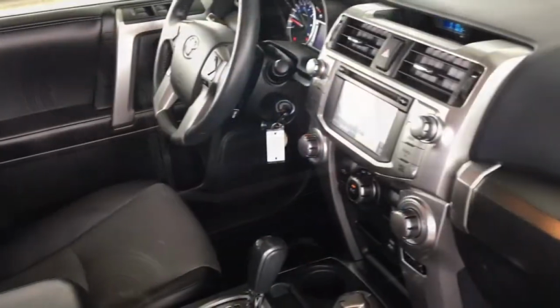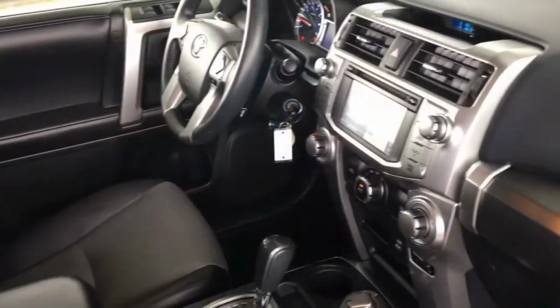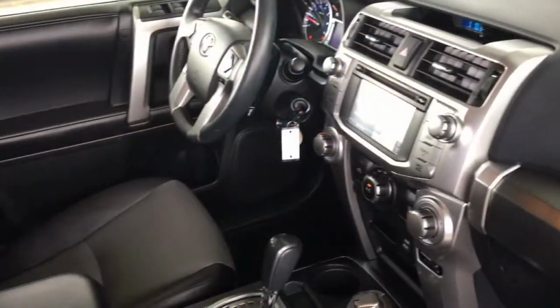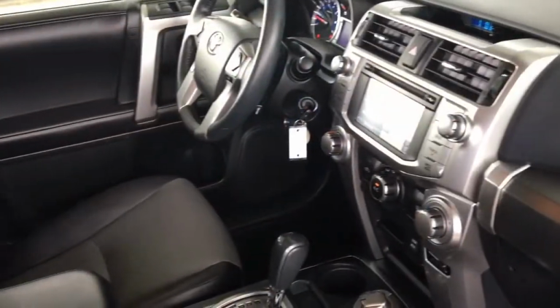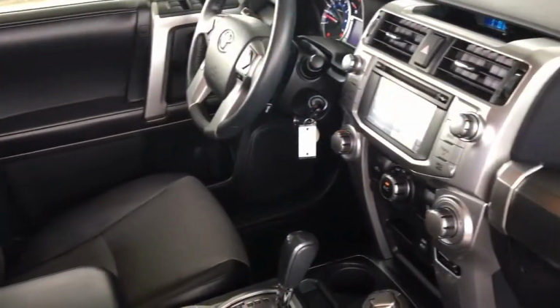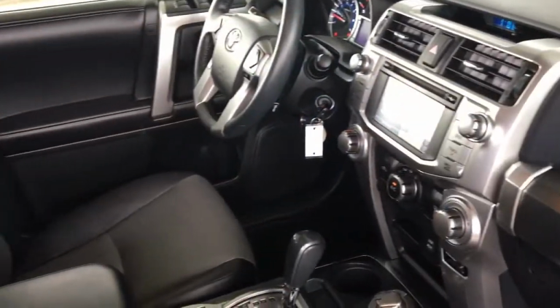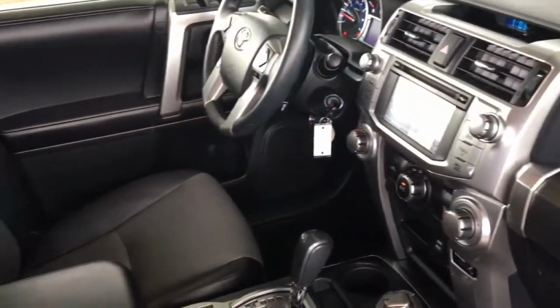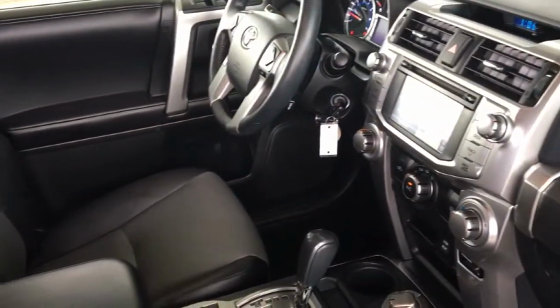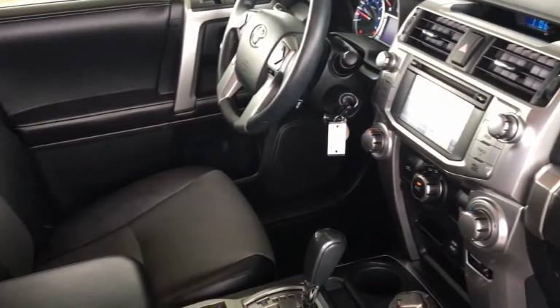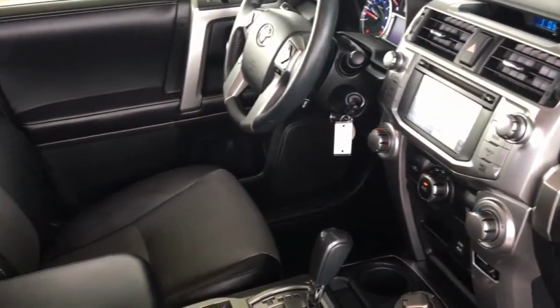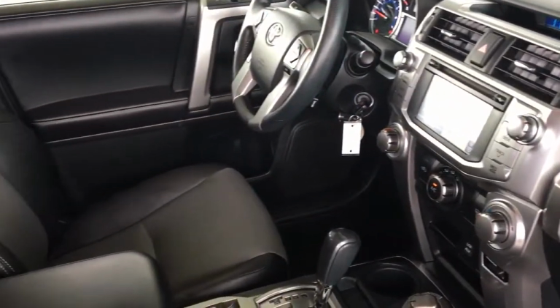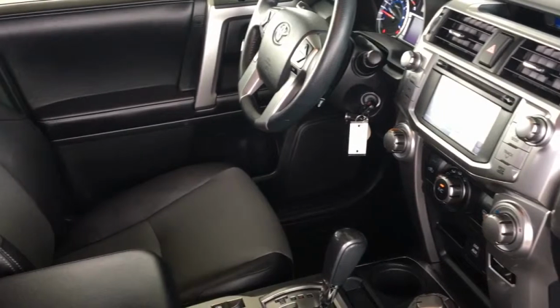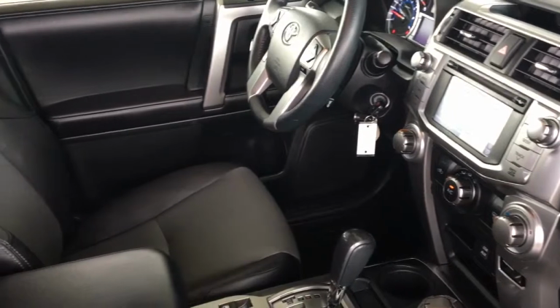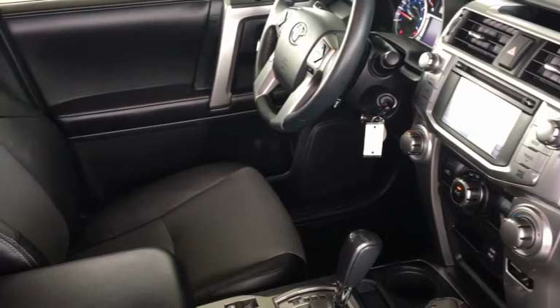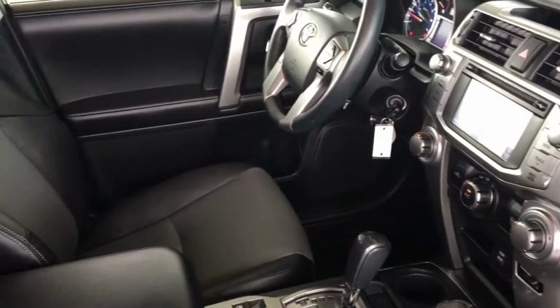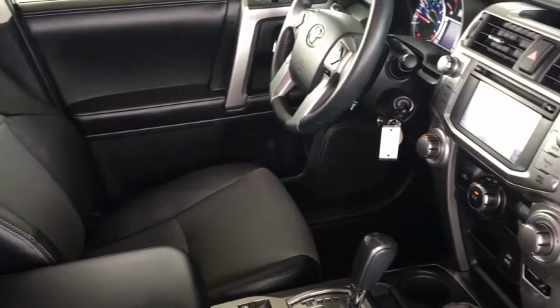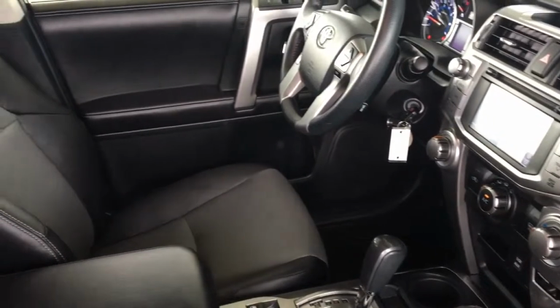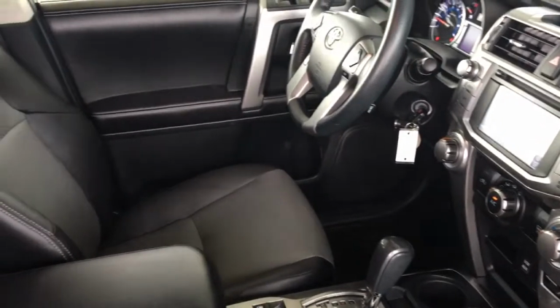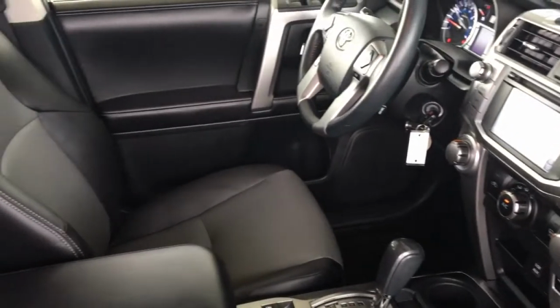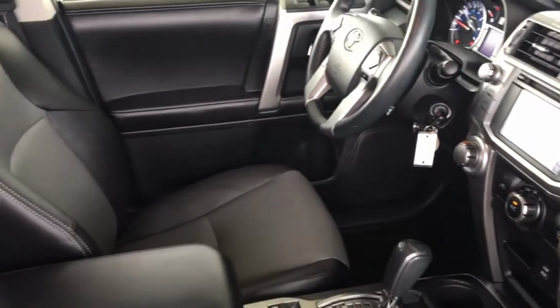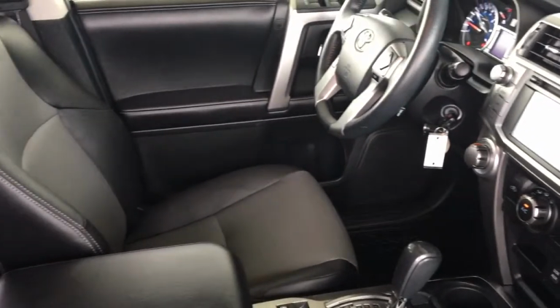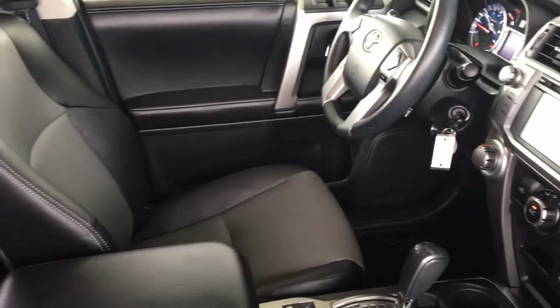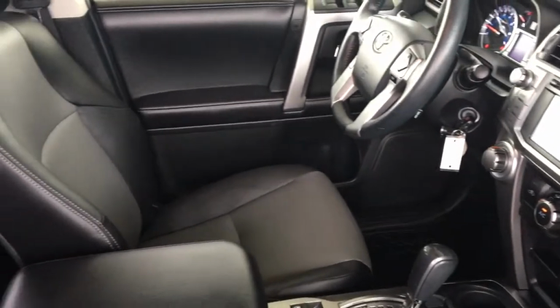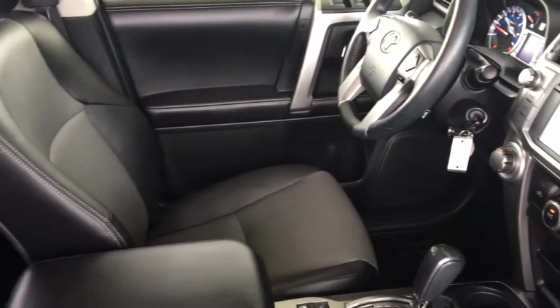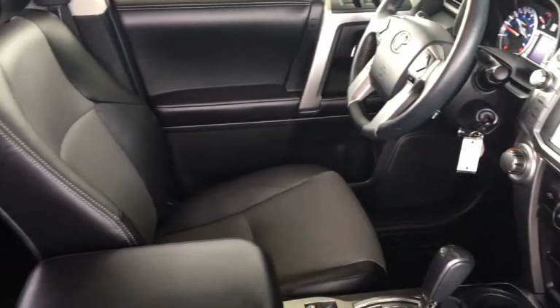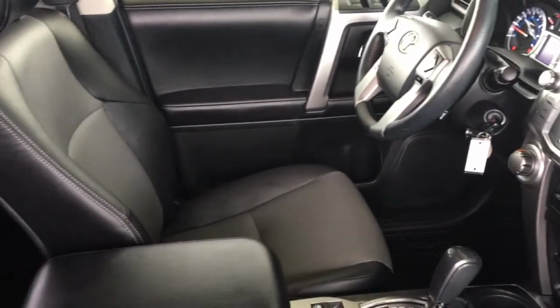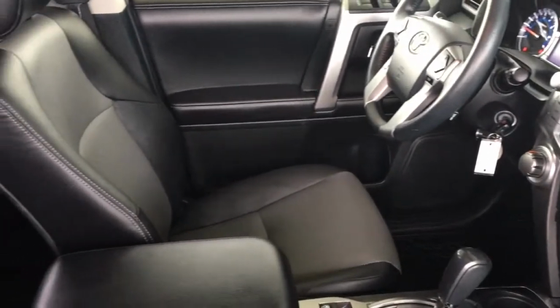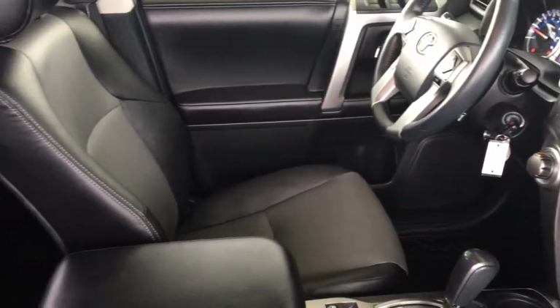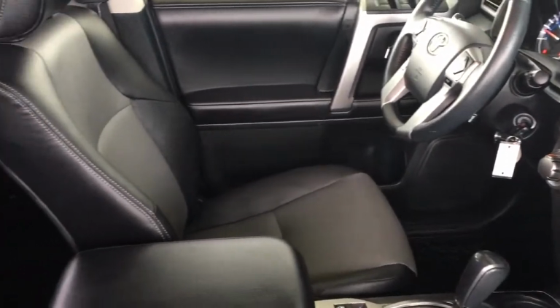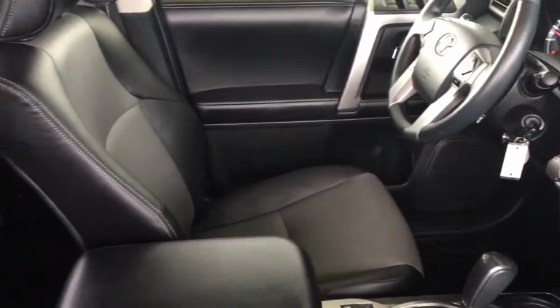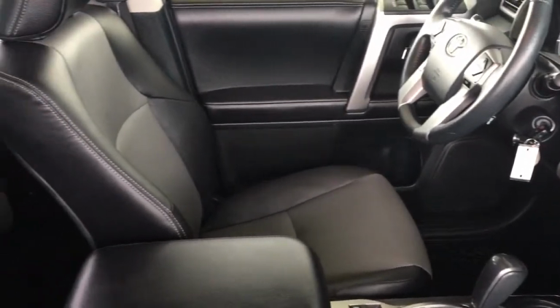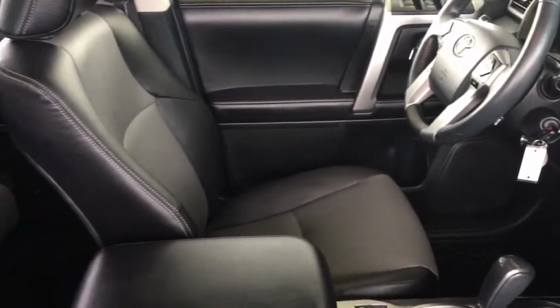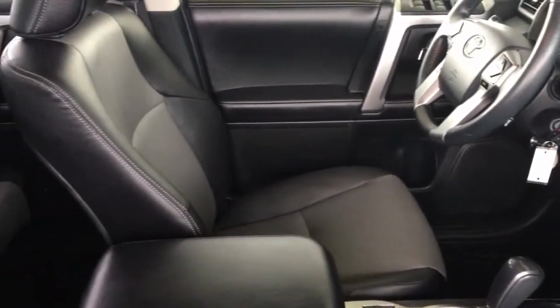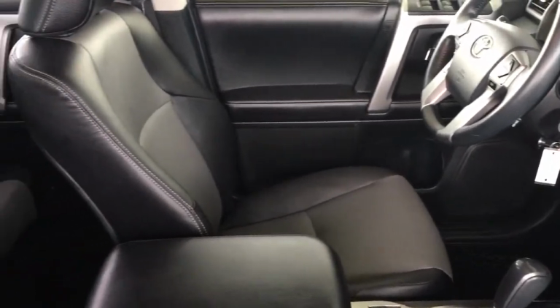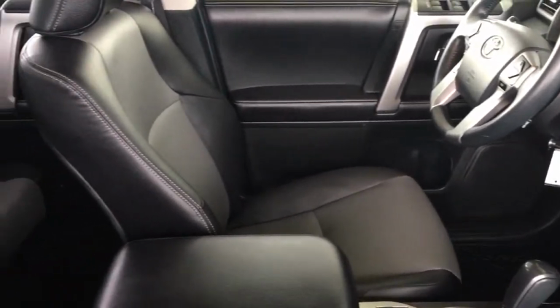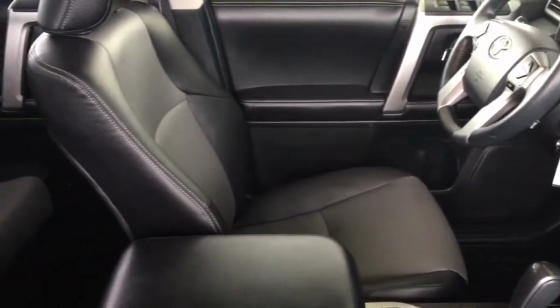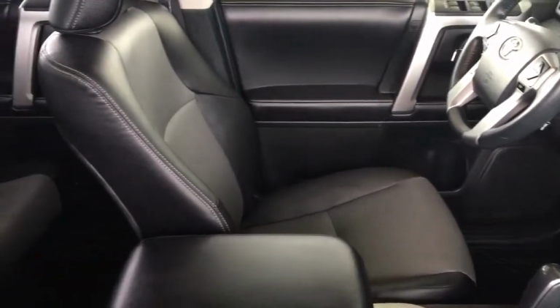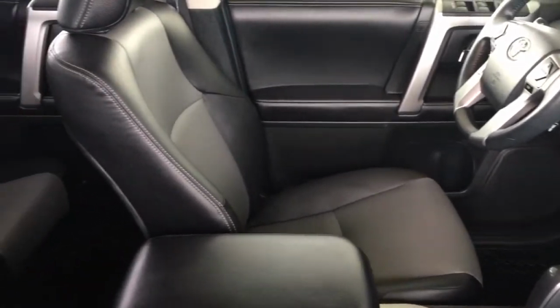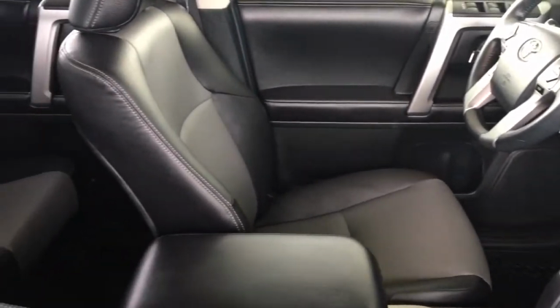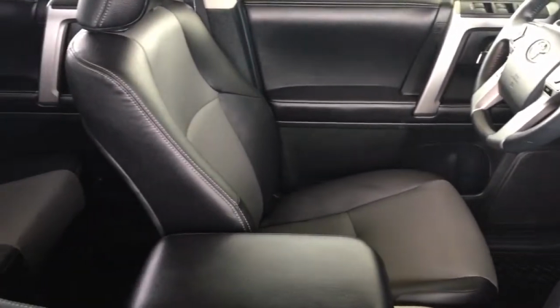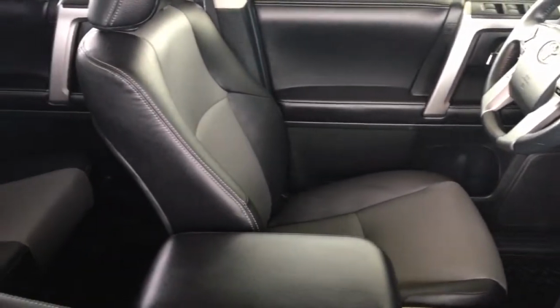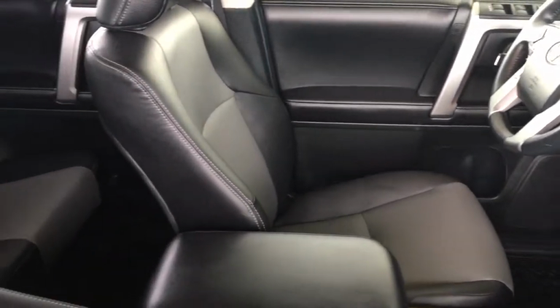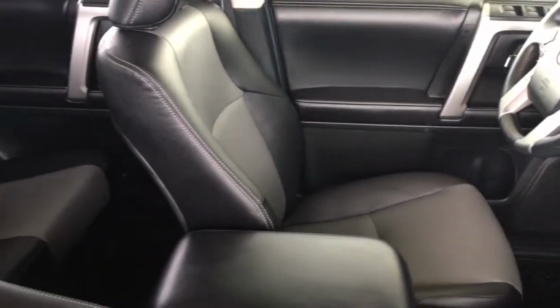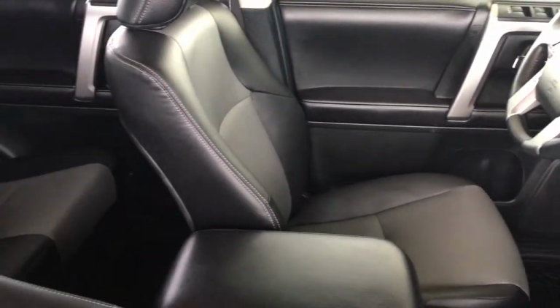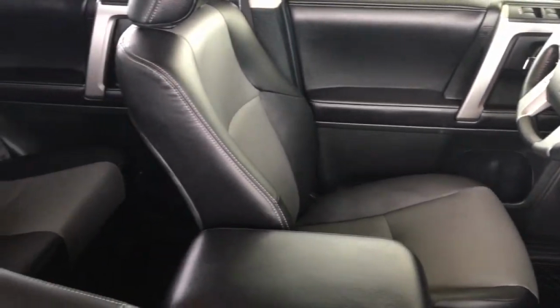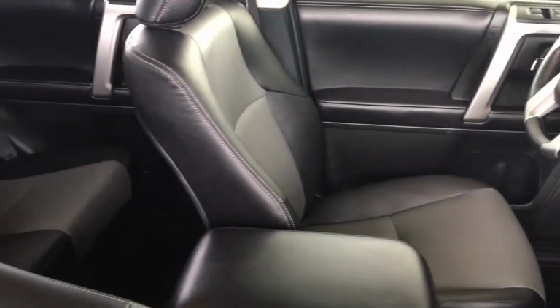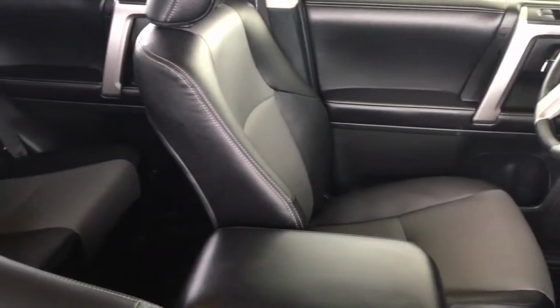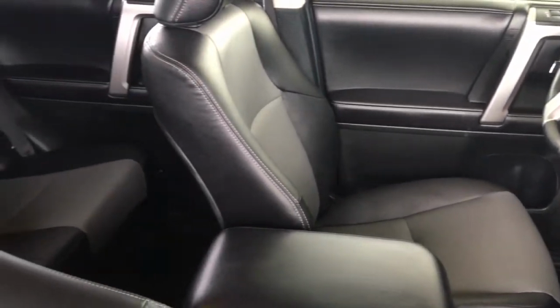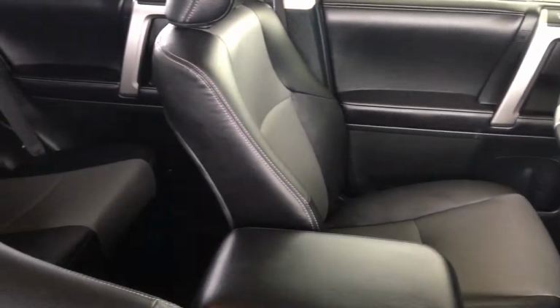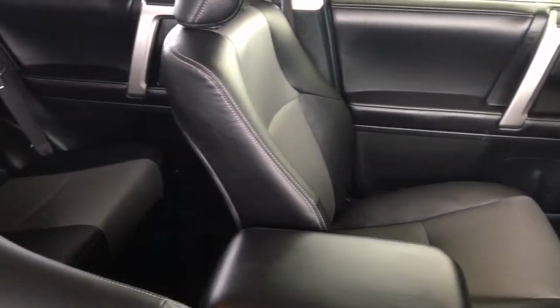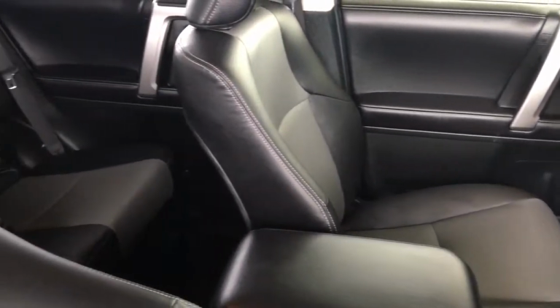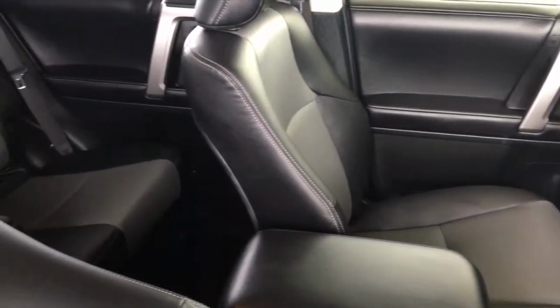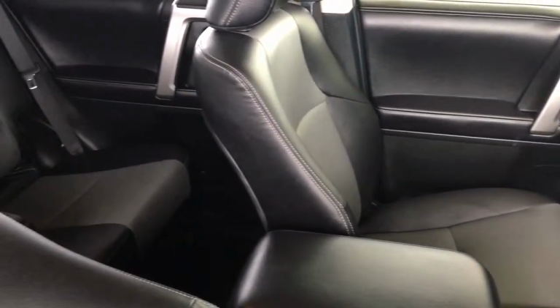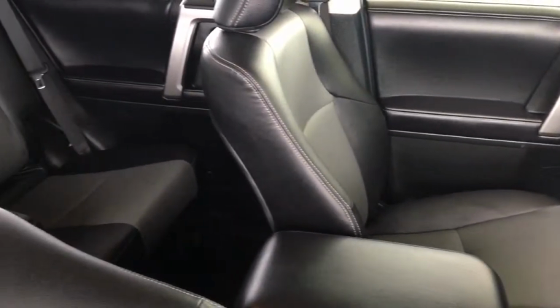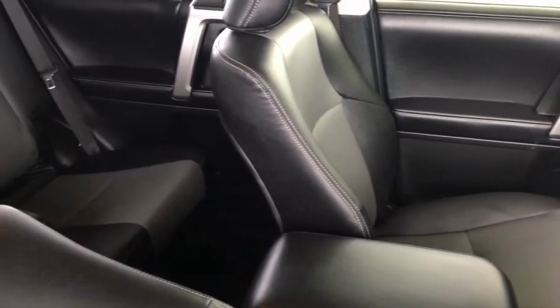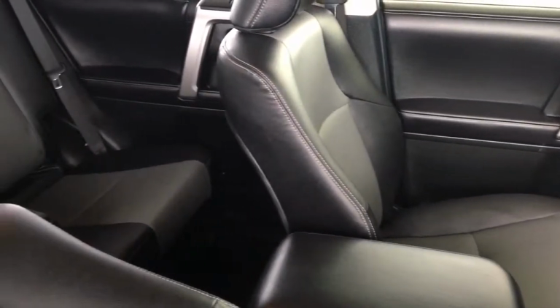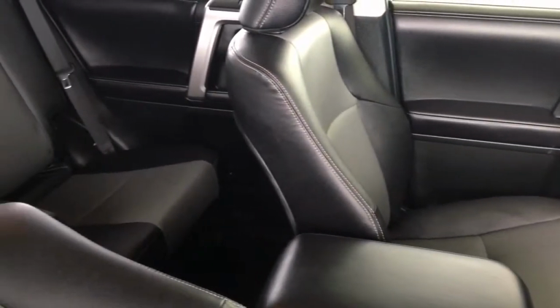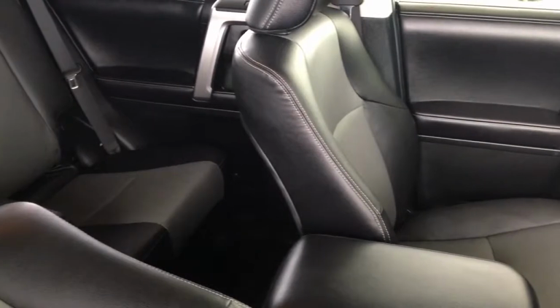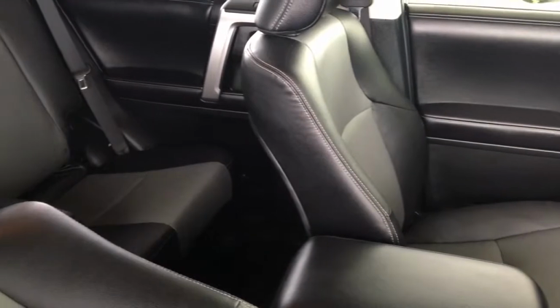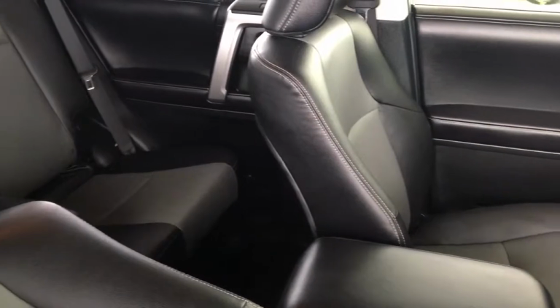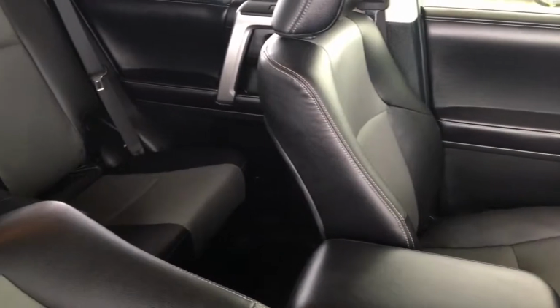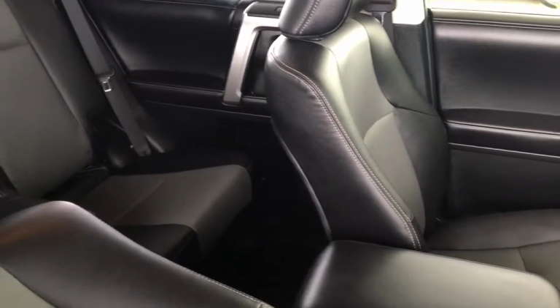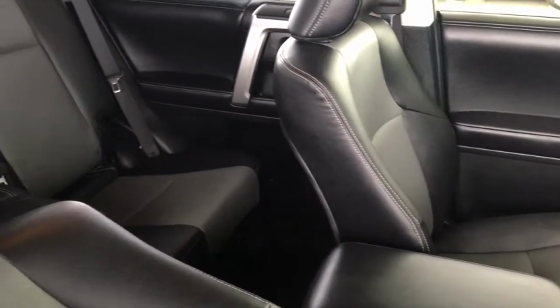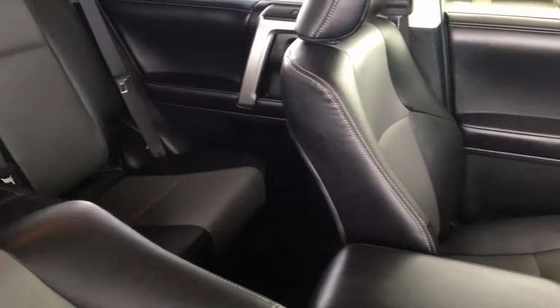In the back, the upholstery is in top condition and there's a drop down center console, plenty of leg room for passengers, and fold down rear seat backs.